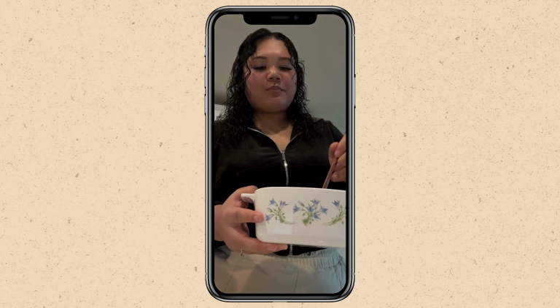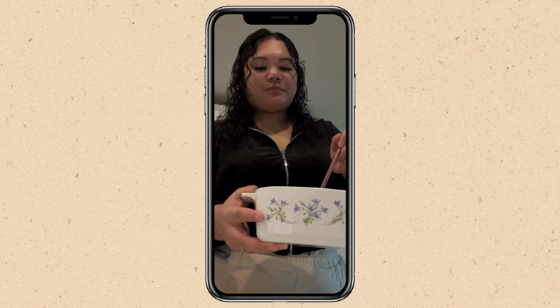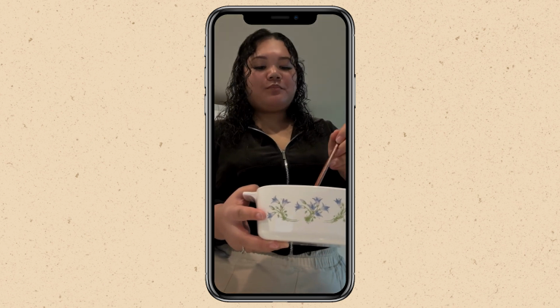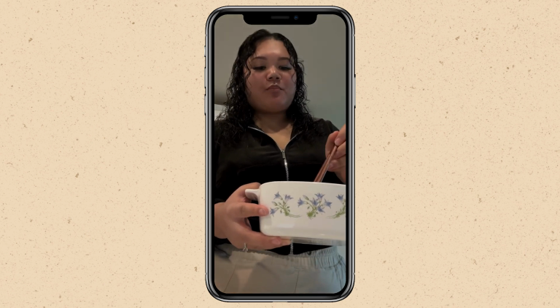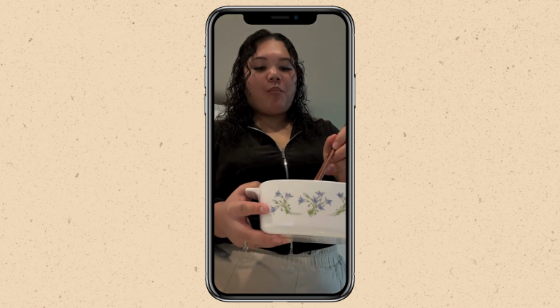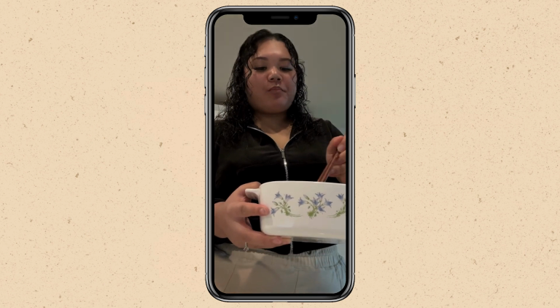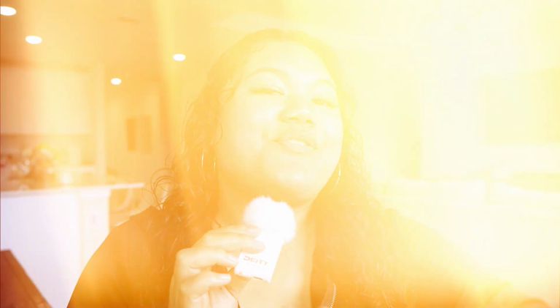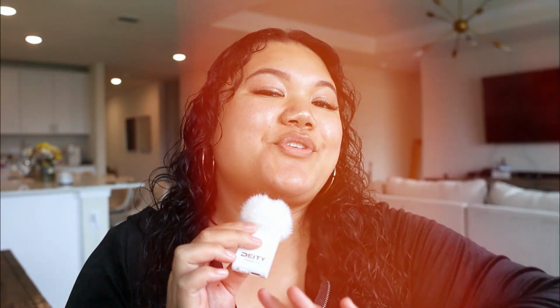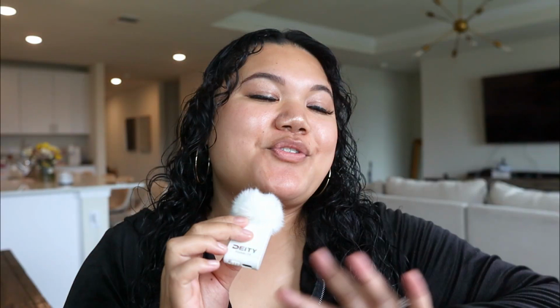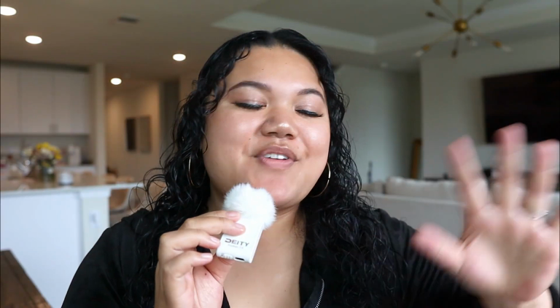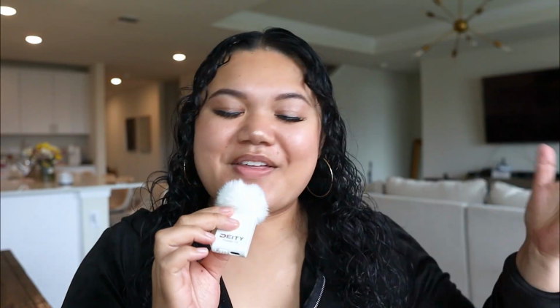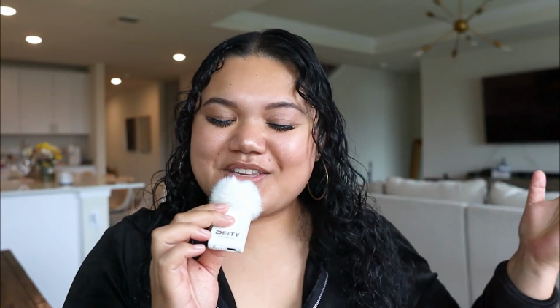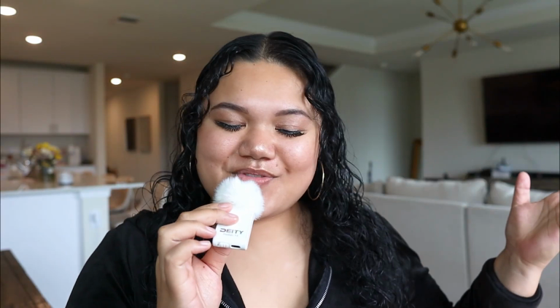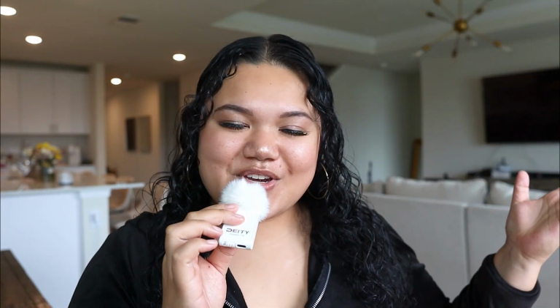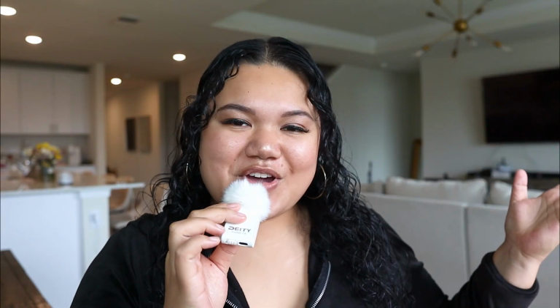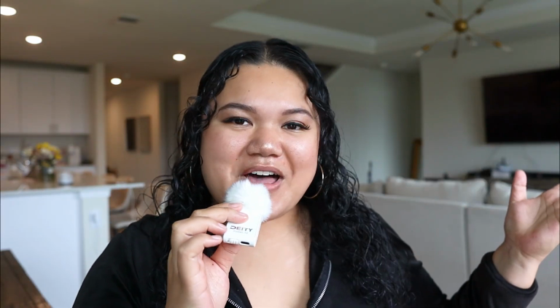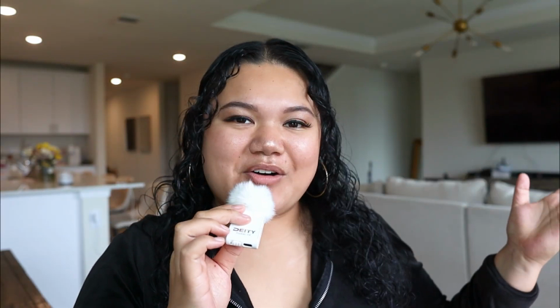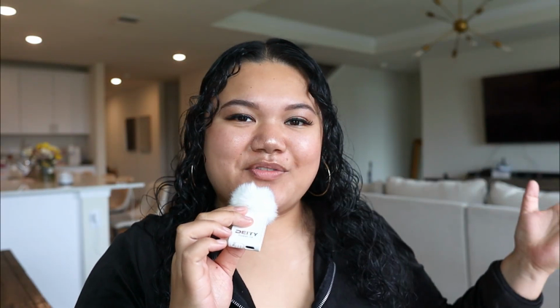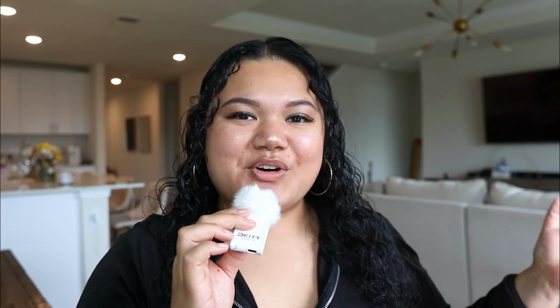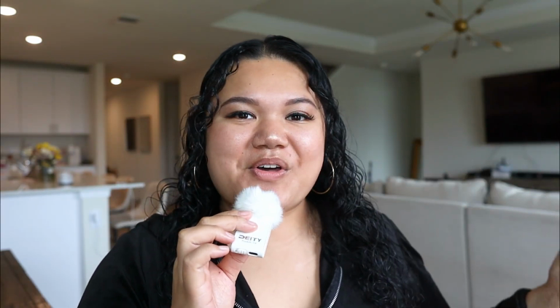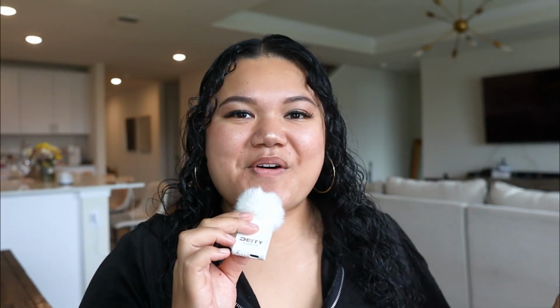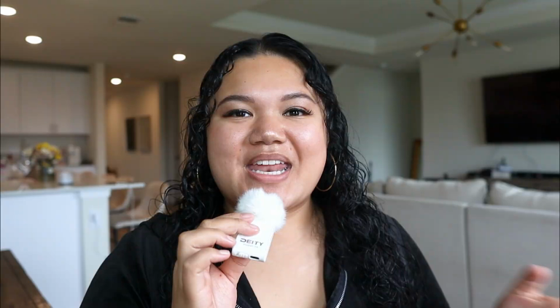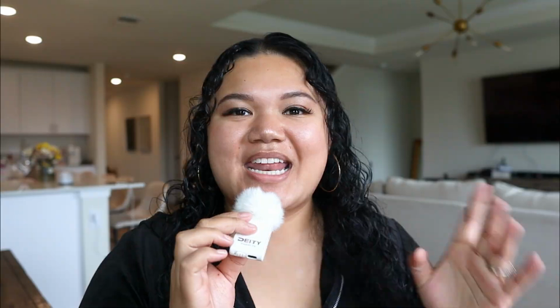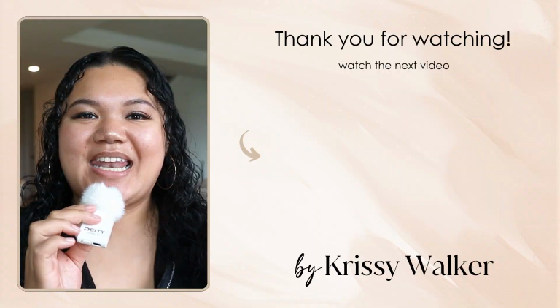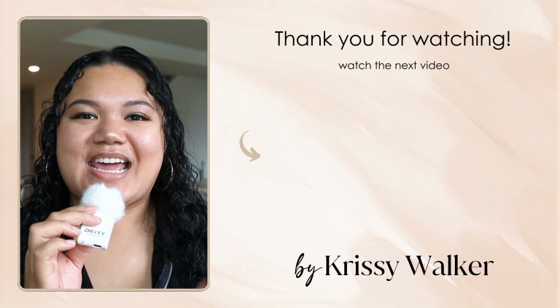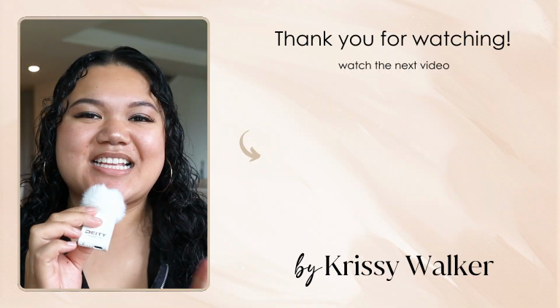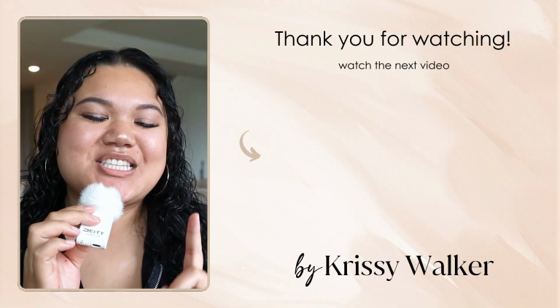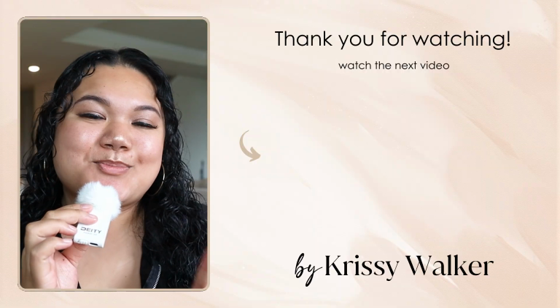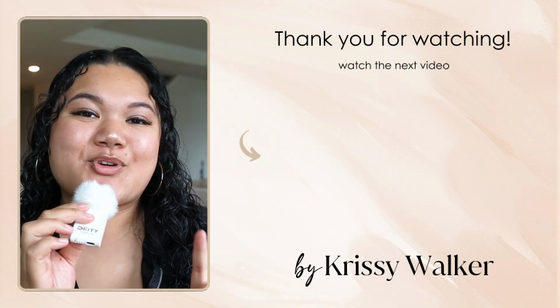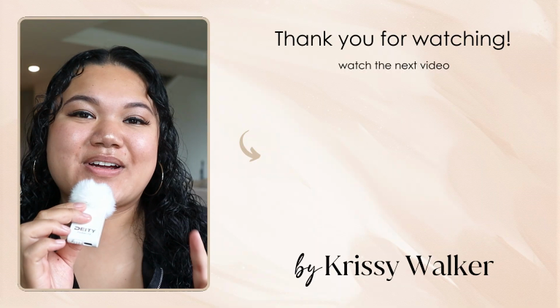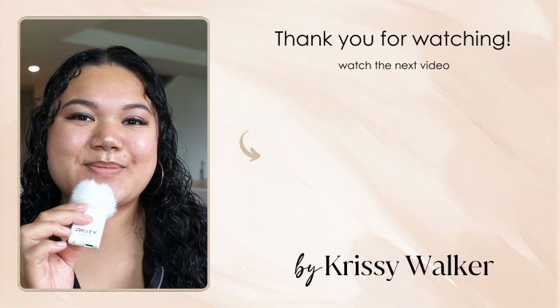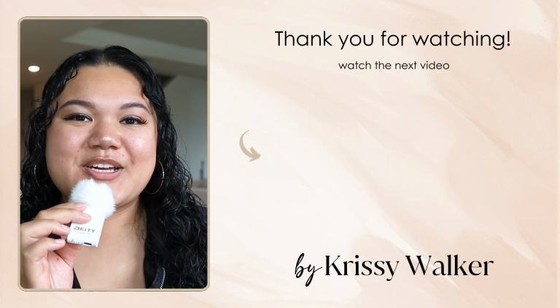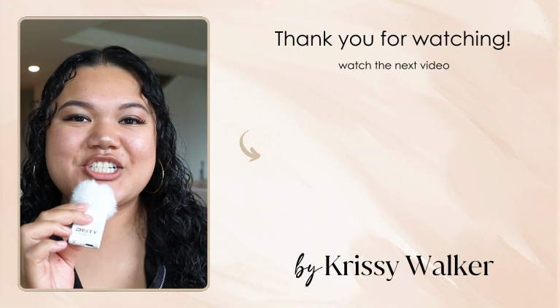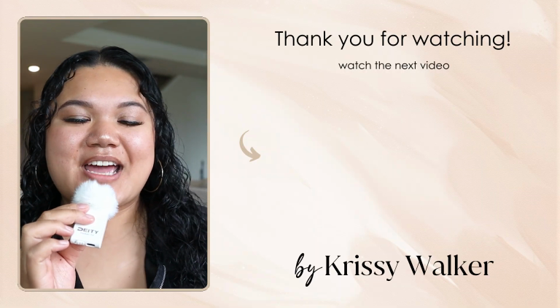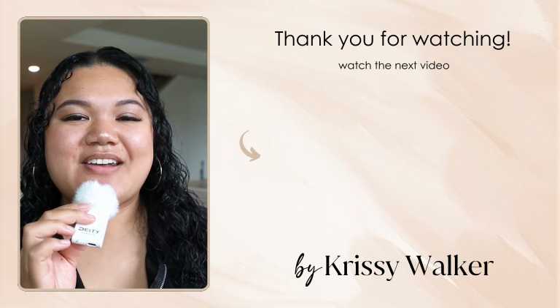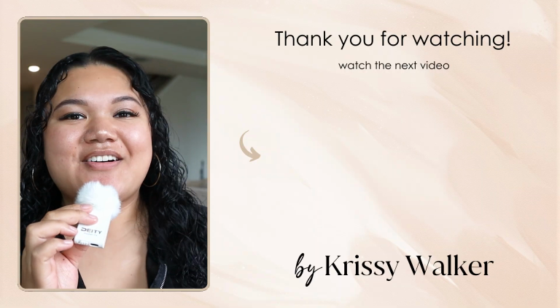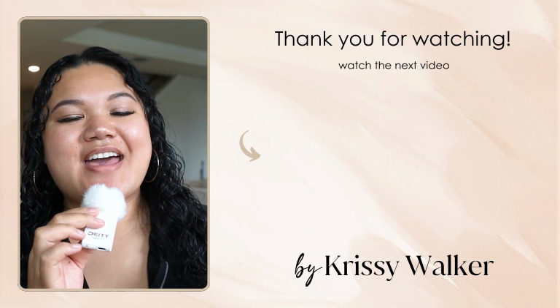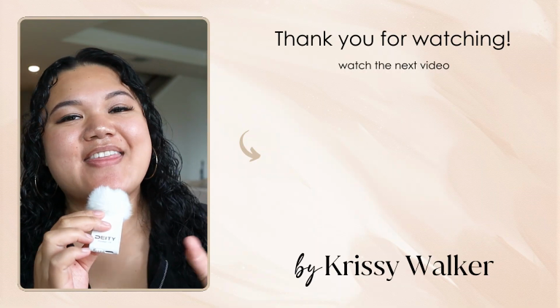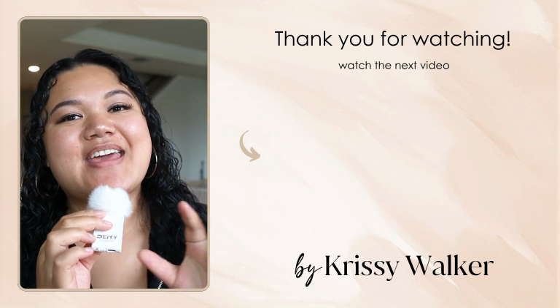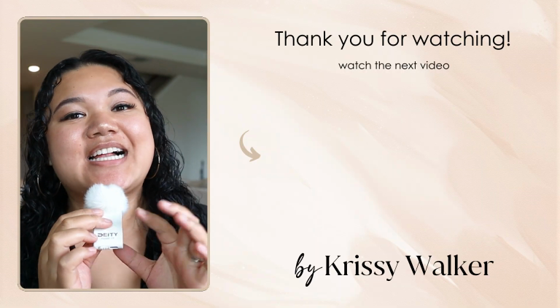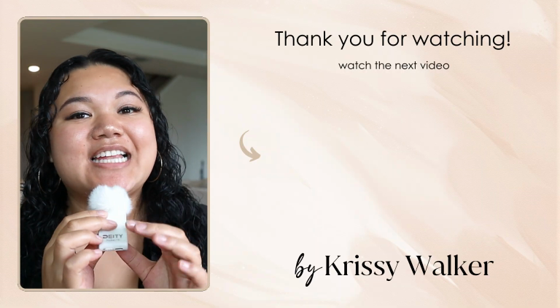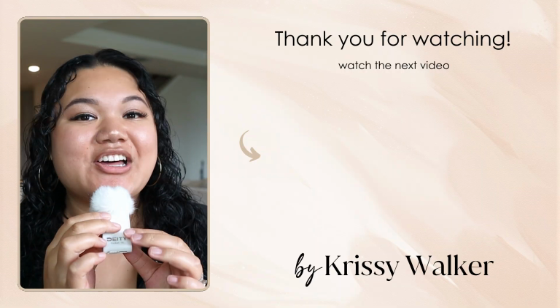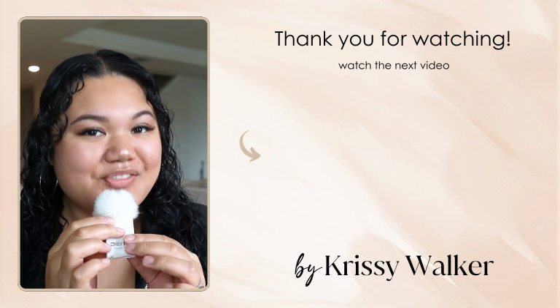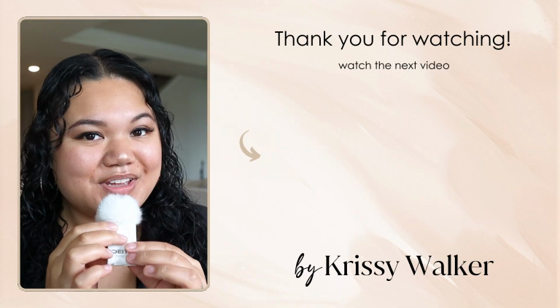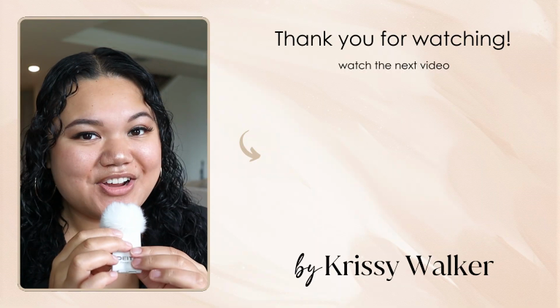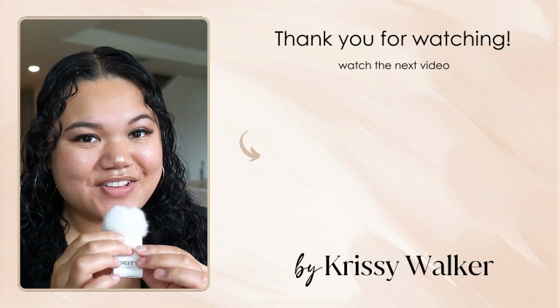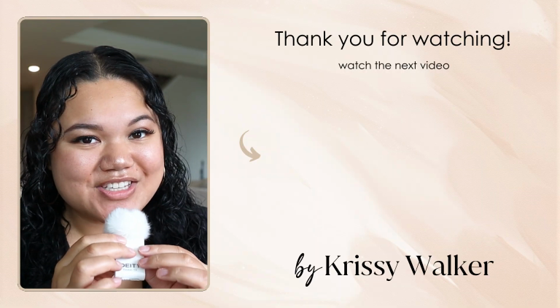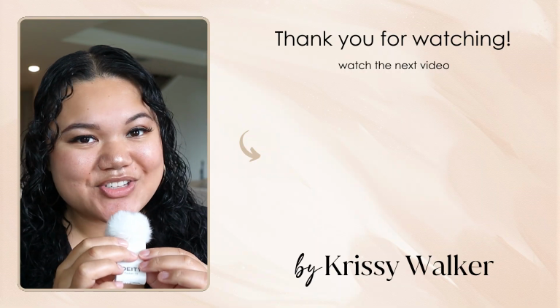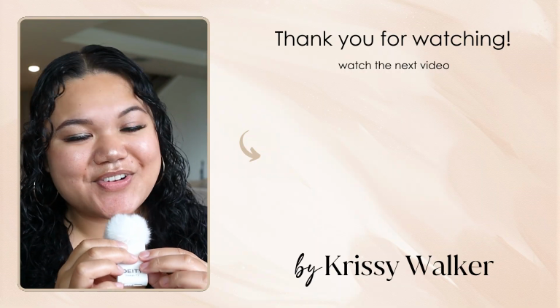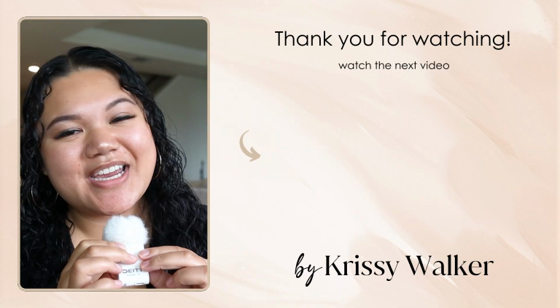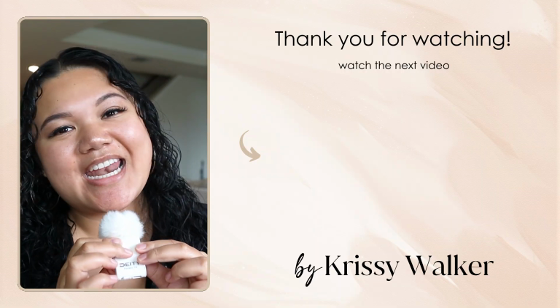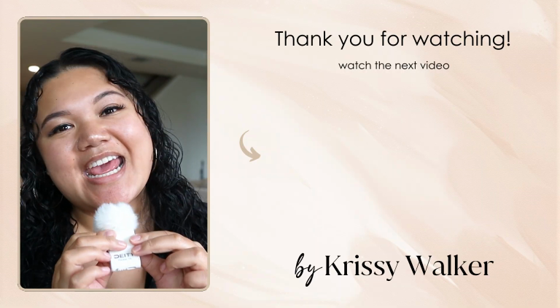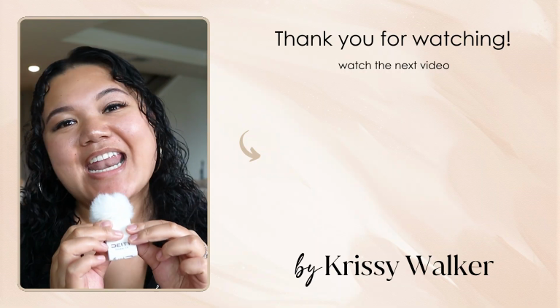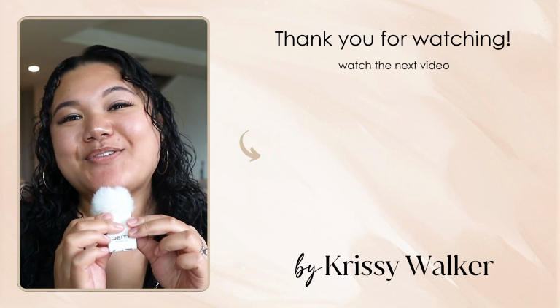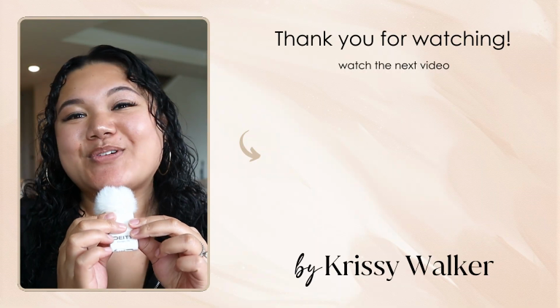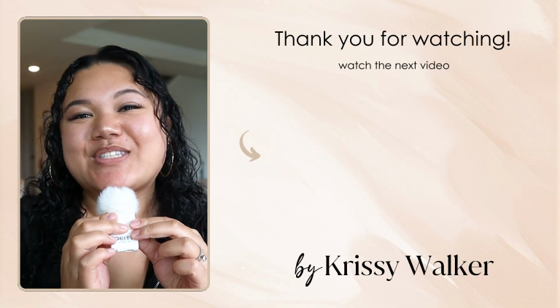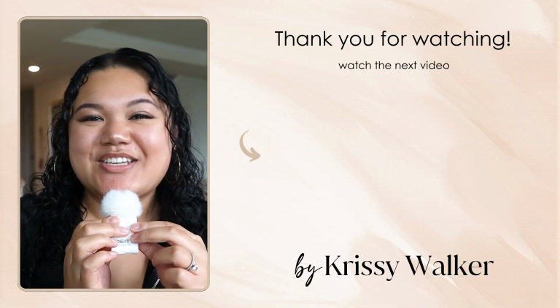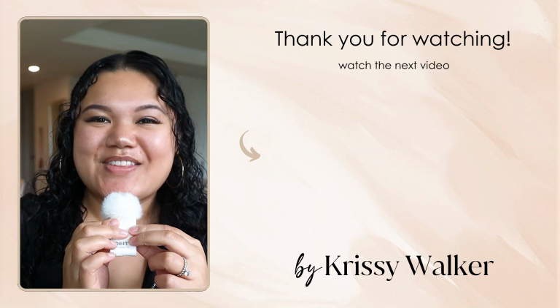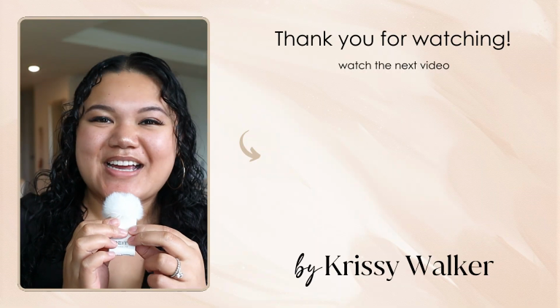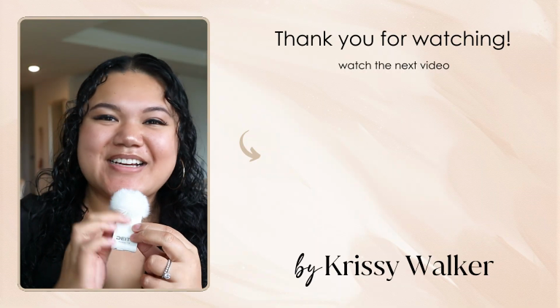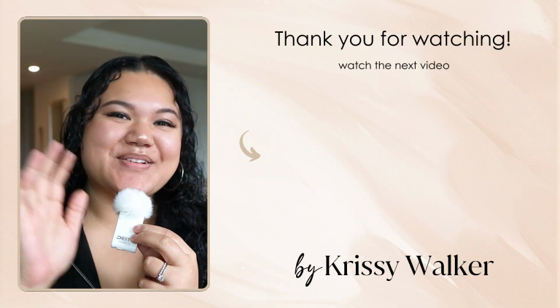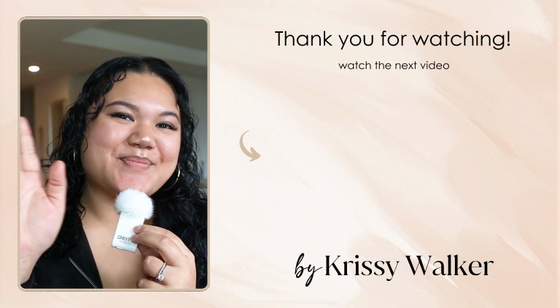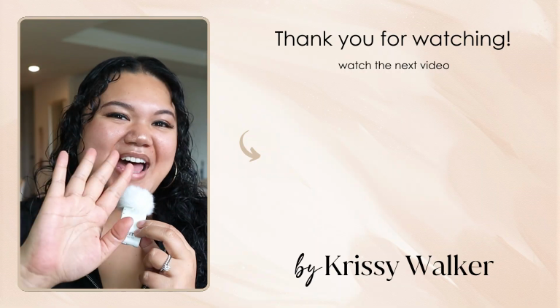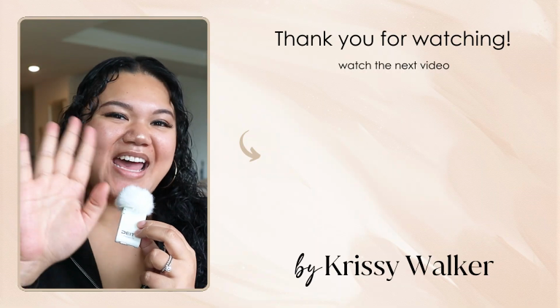If you found this video helpful, go ahead and like and subscribe to my channel, and click on the video on the screen. I'll see you there — bye!